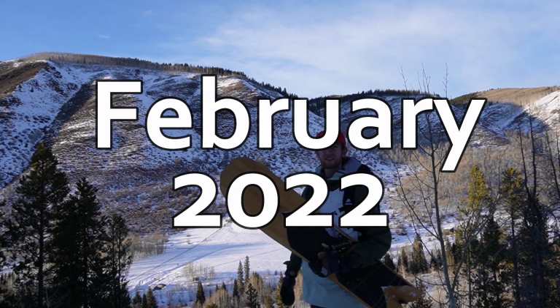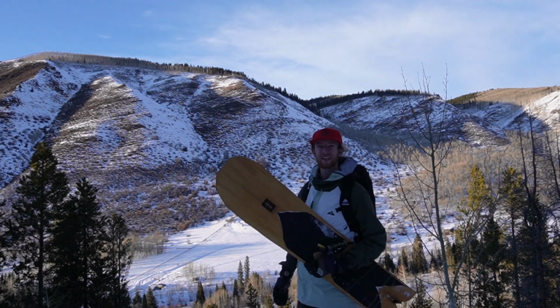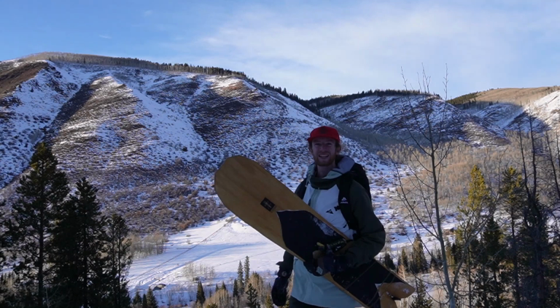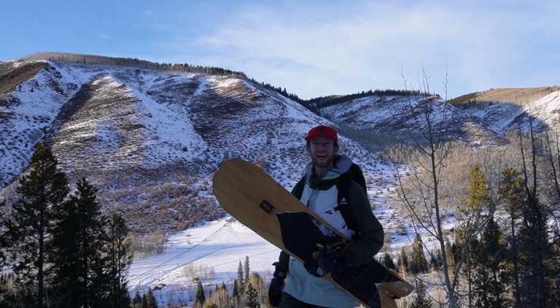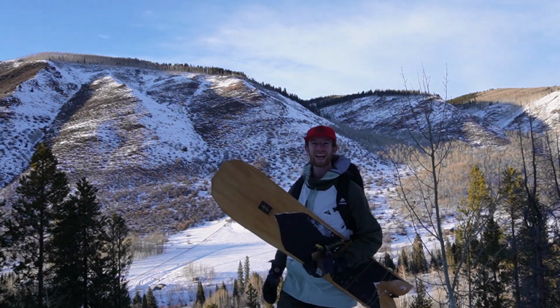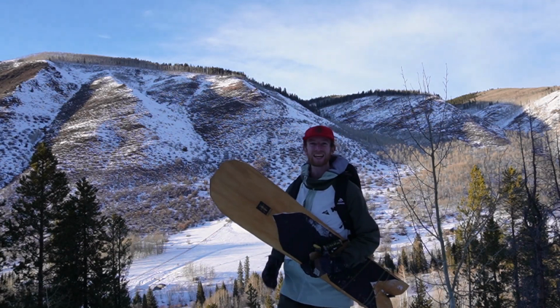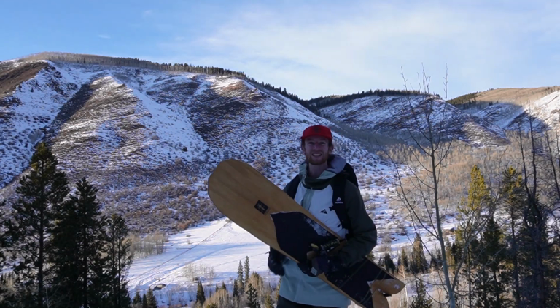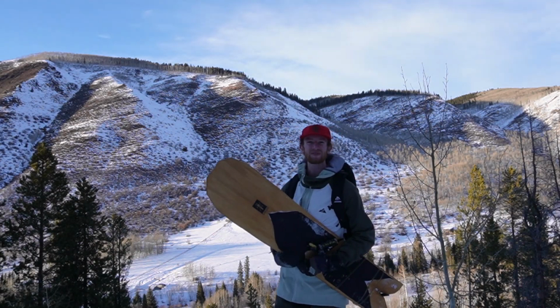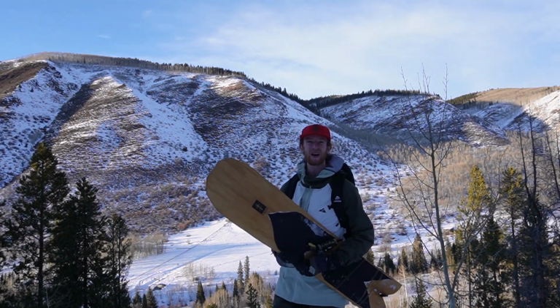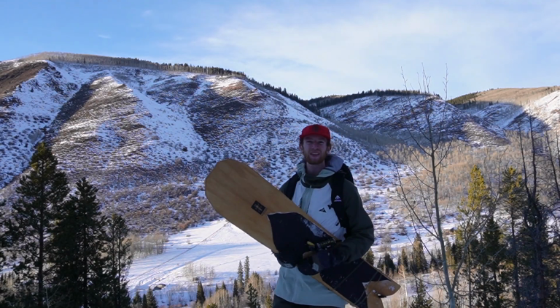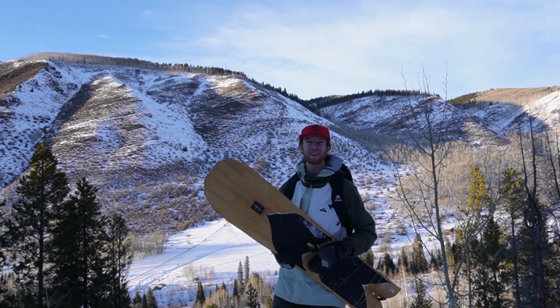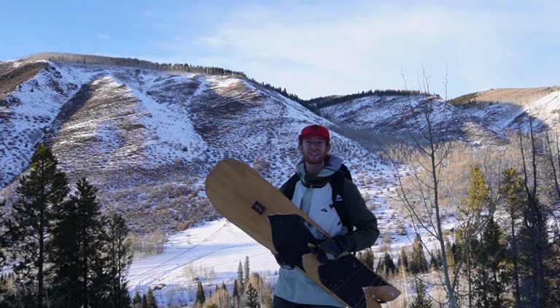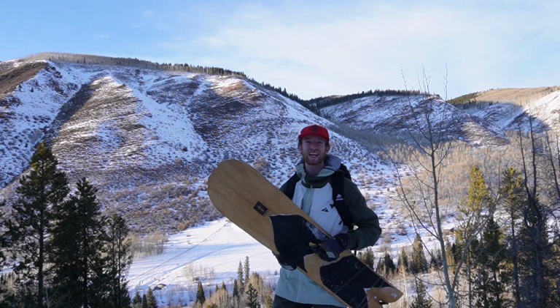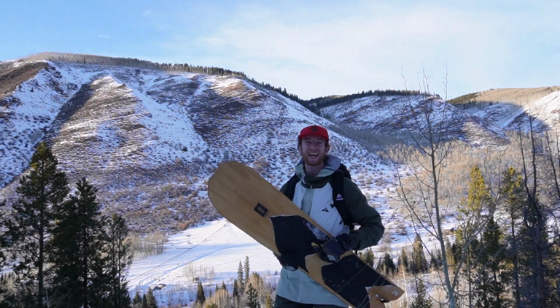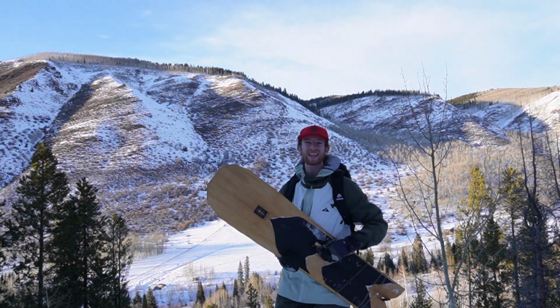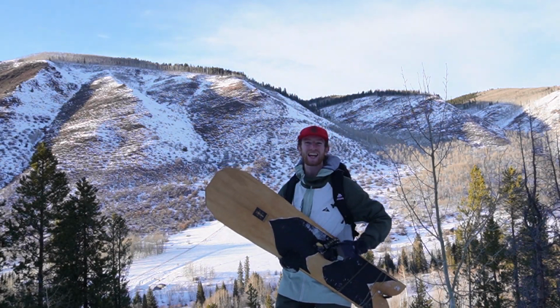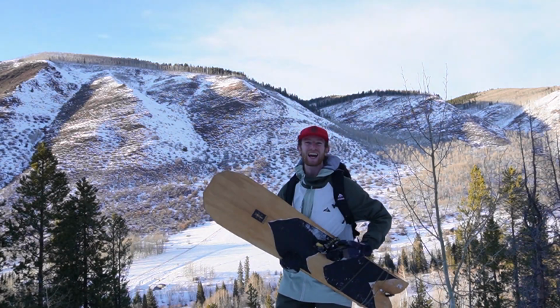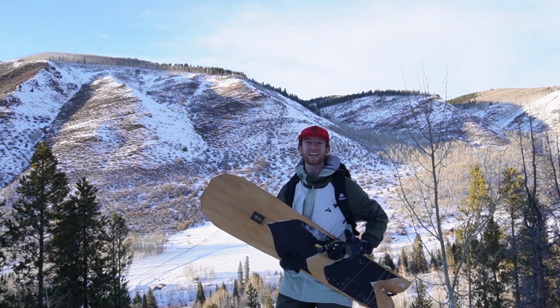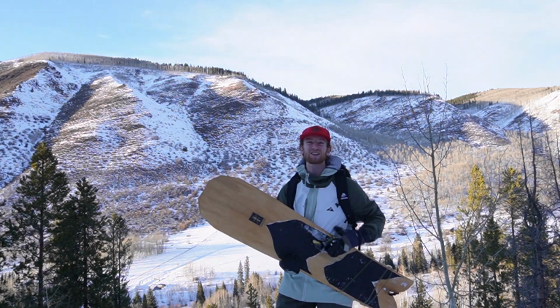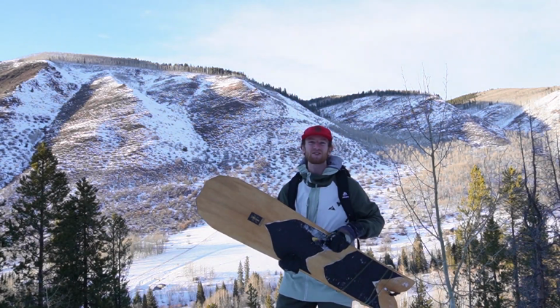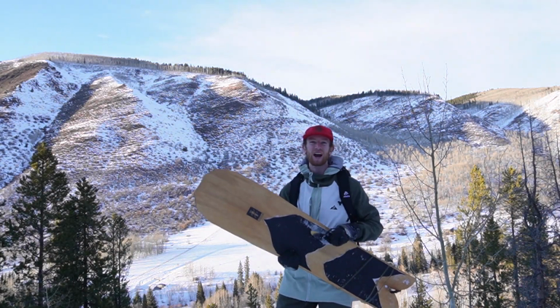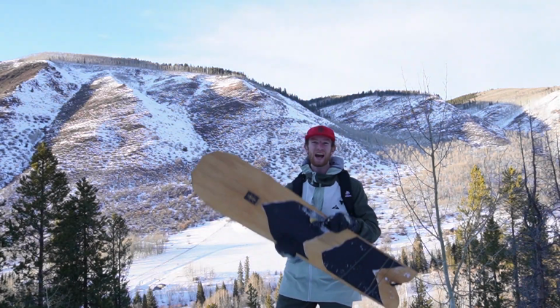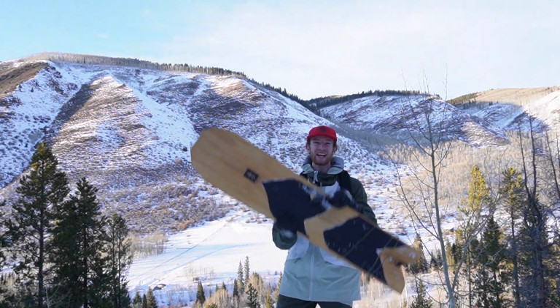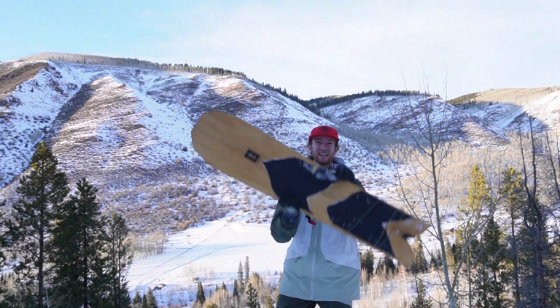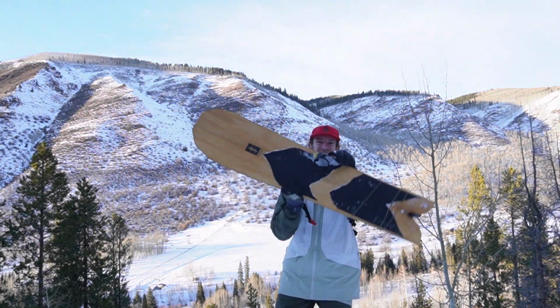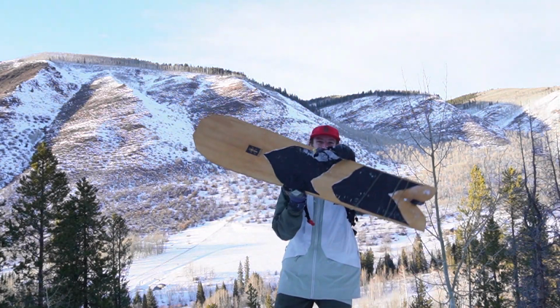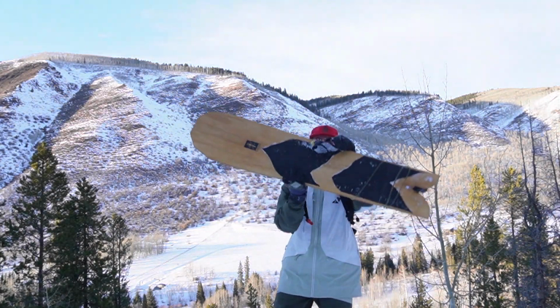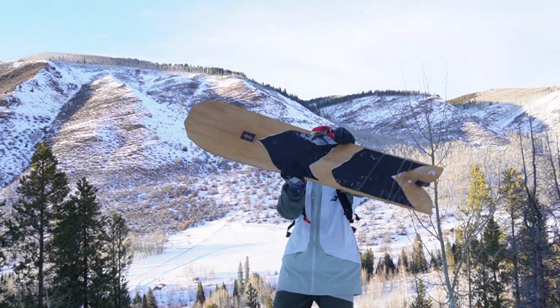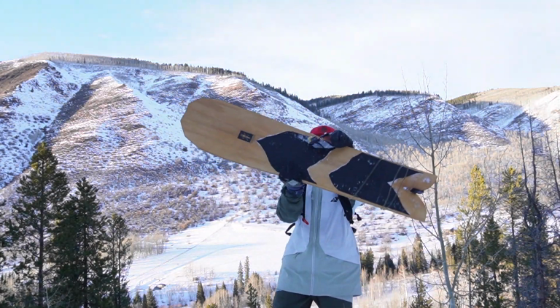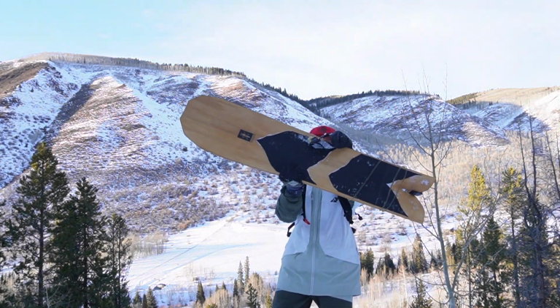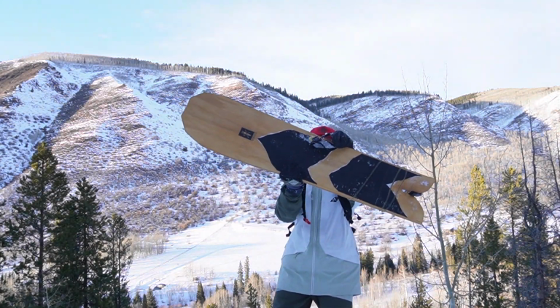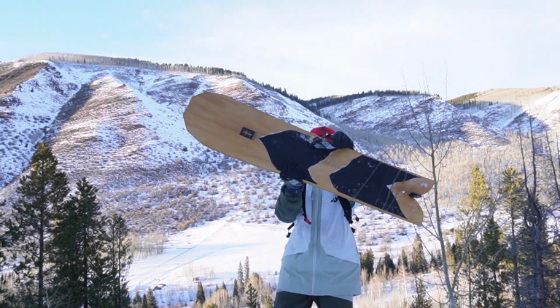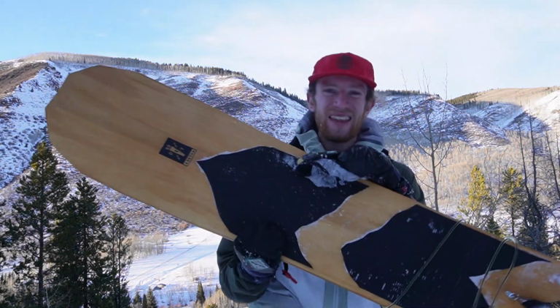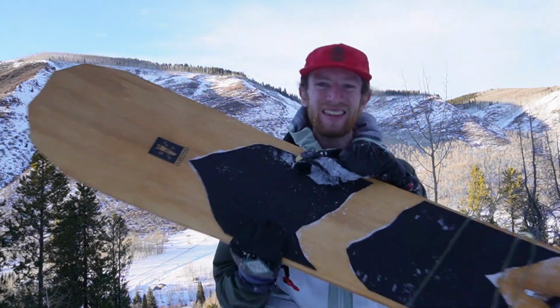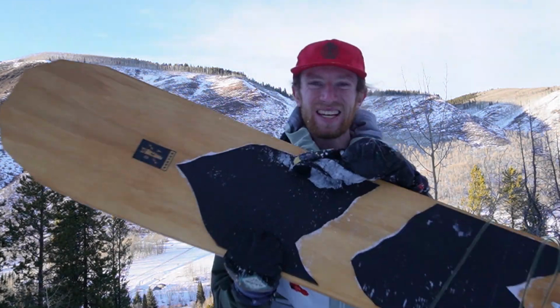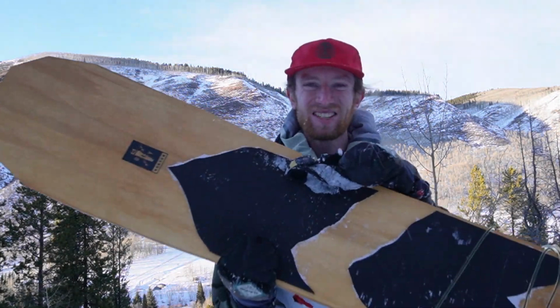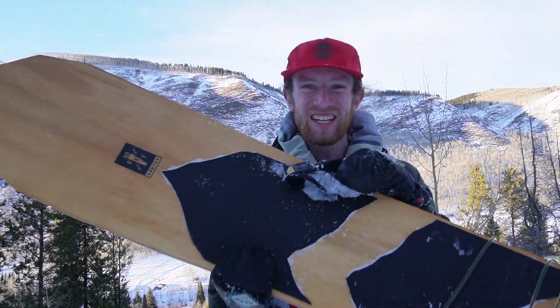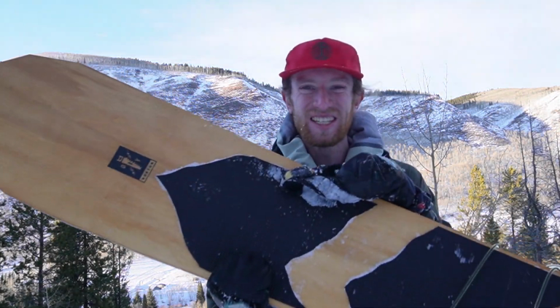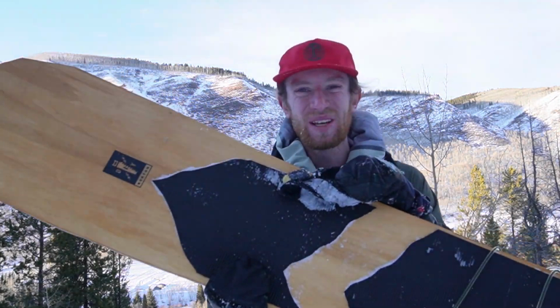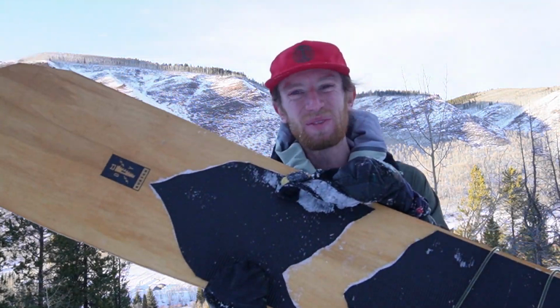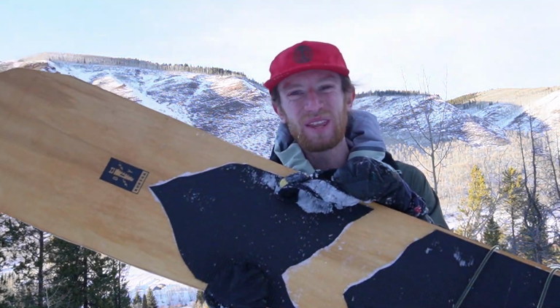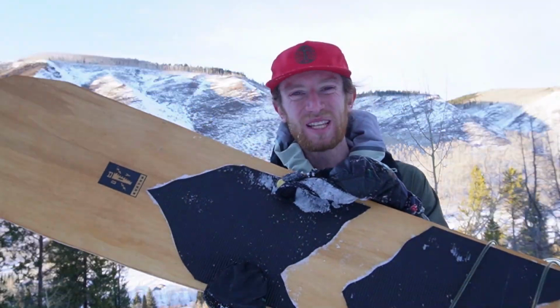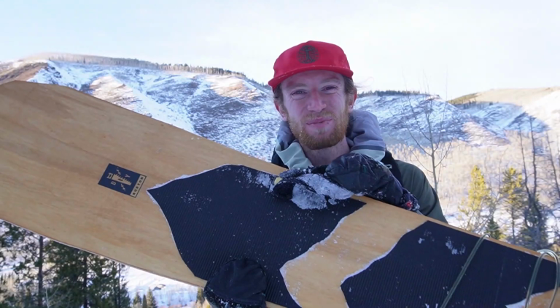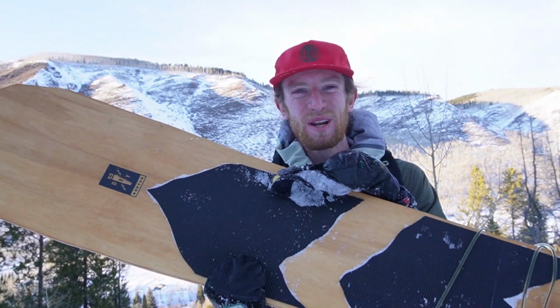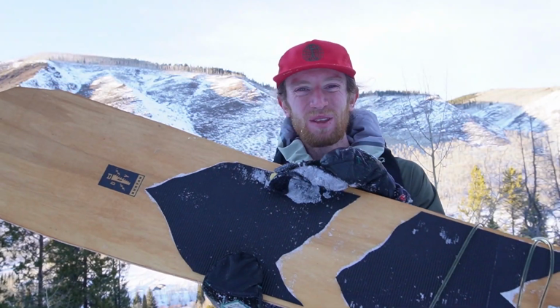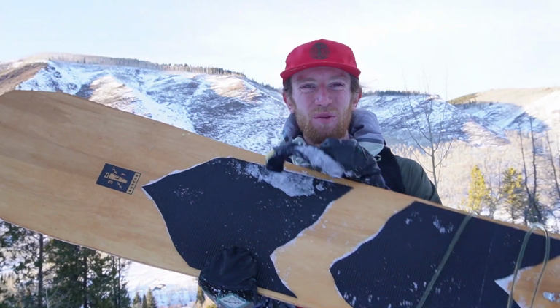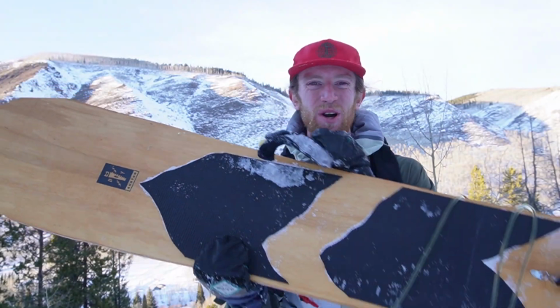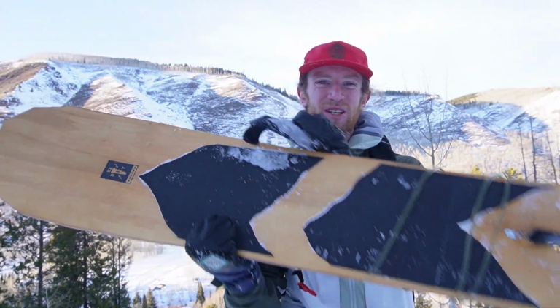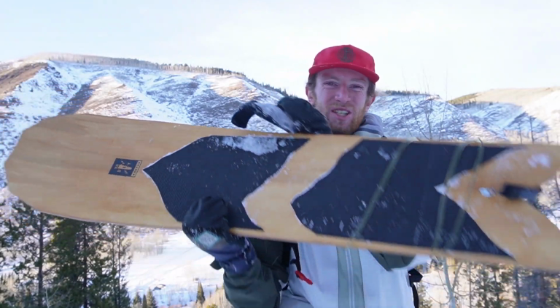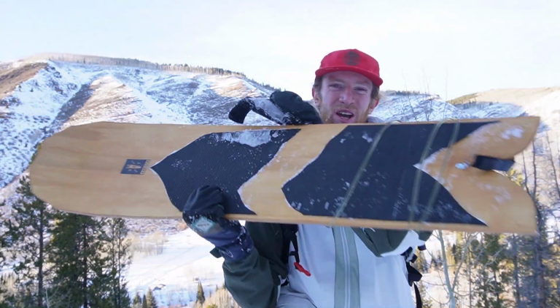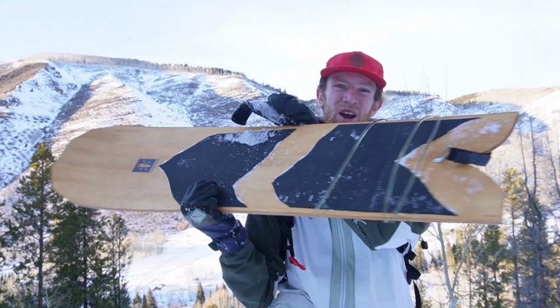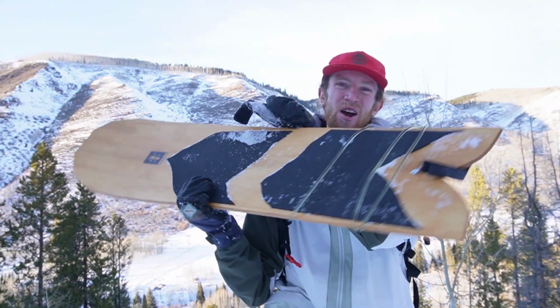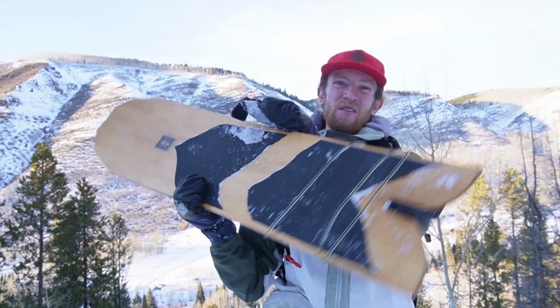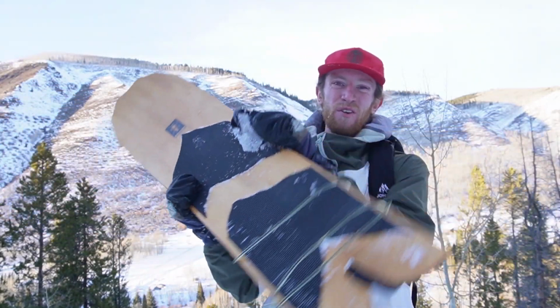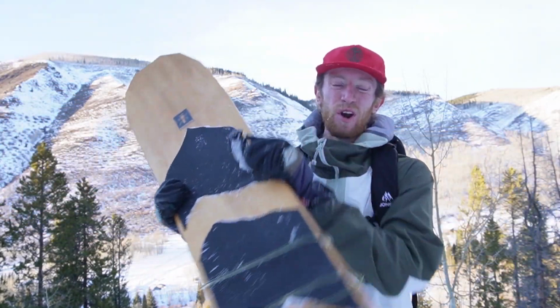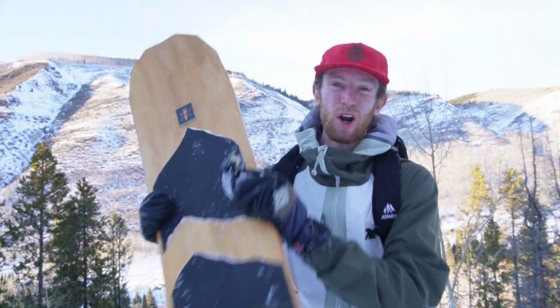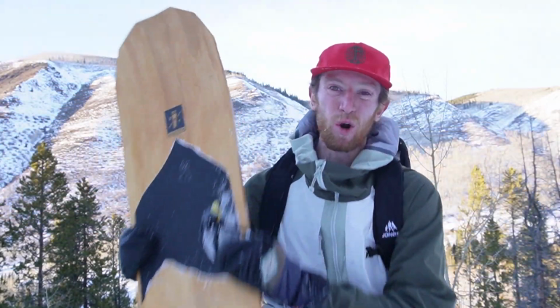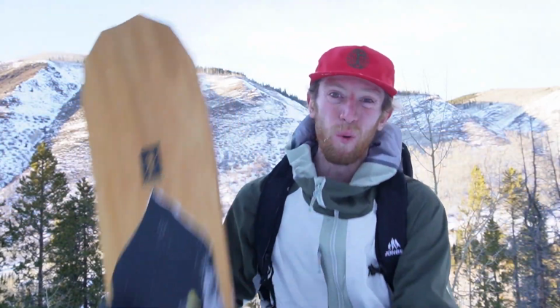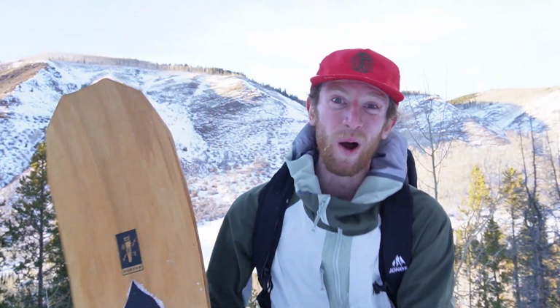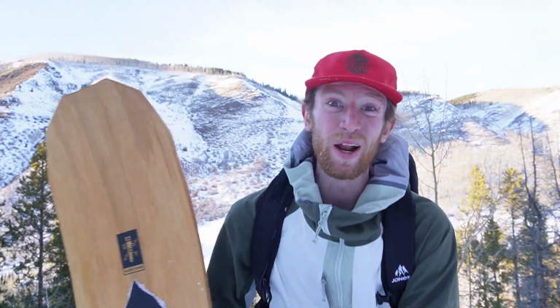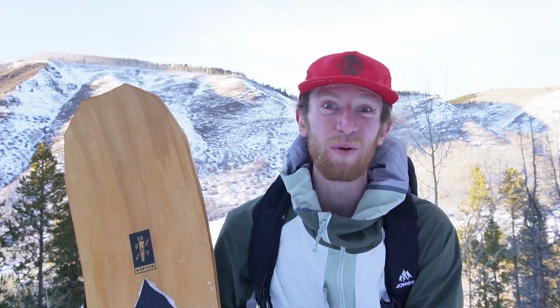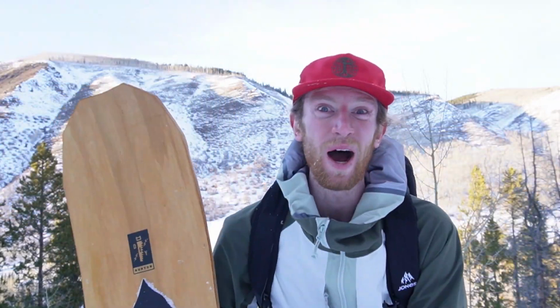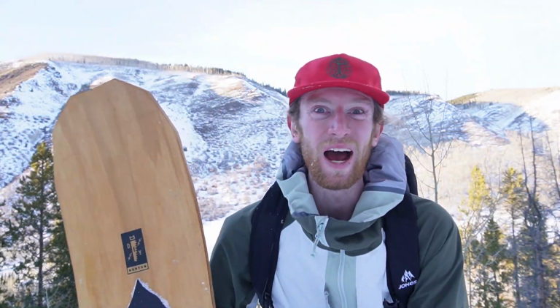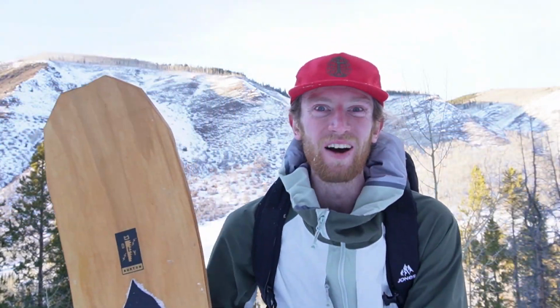Today is finally the day that I get to ride this, and this is something that's been in the works for quite a while.